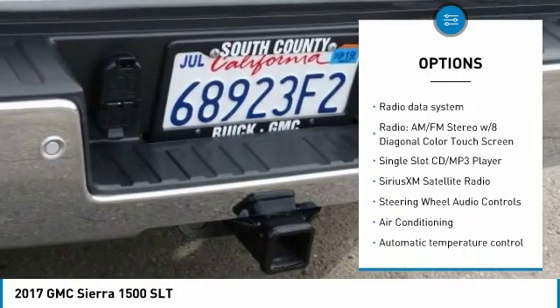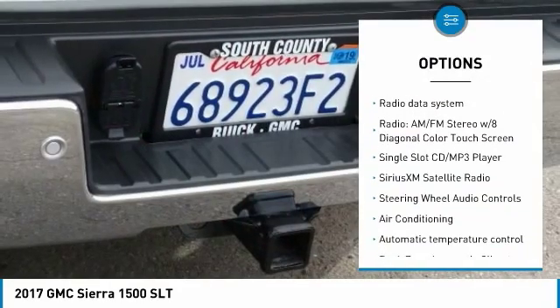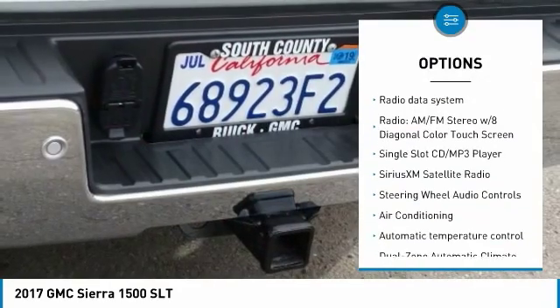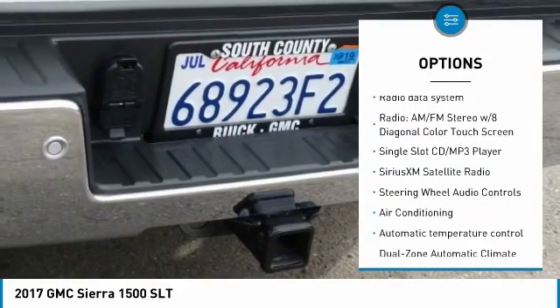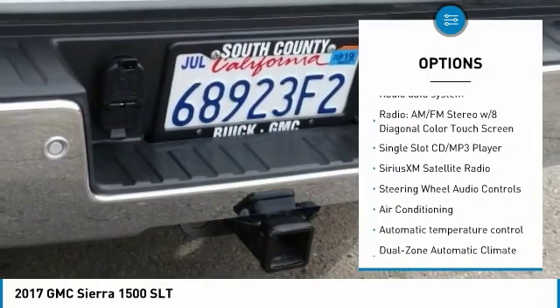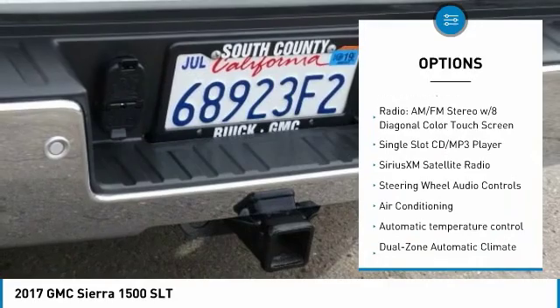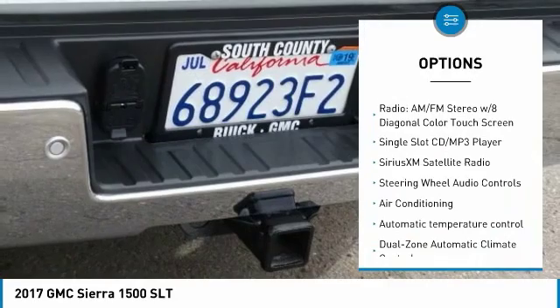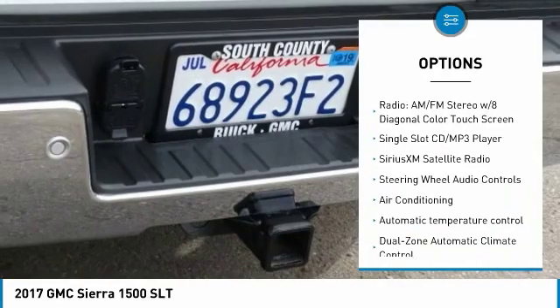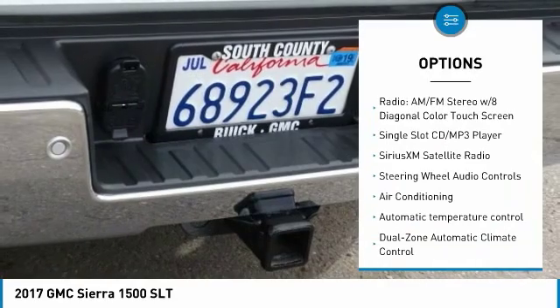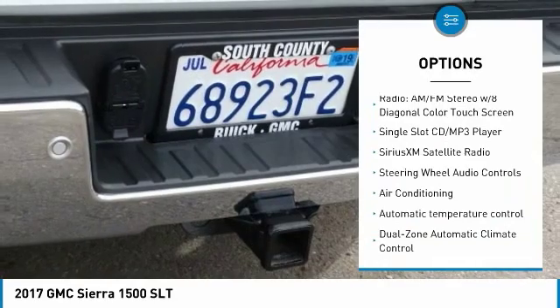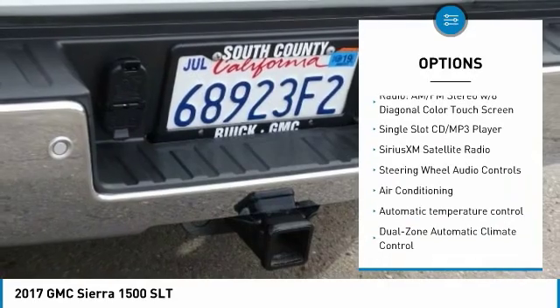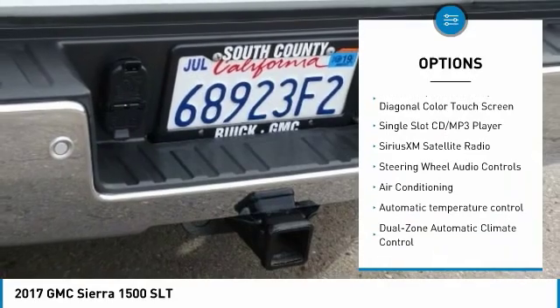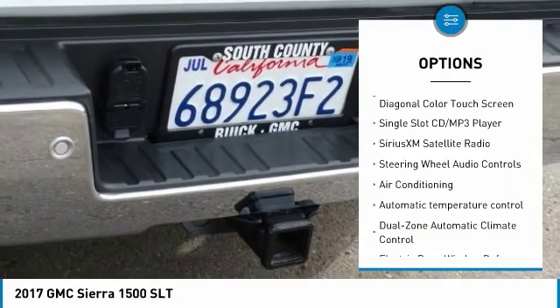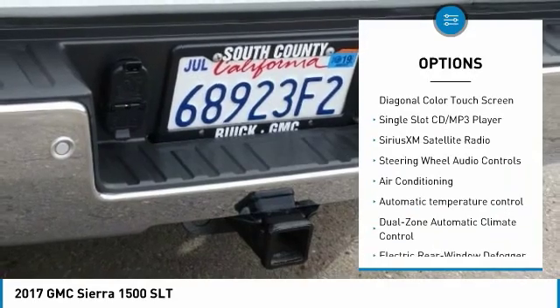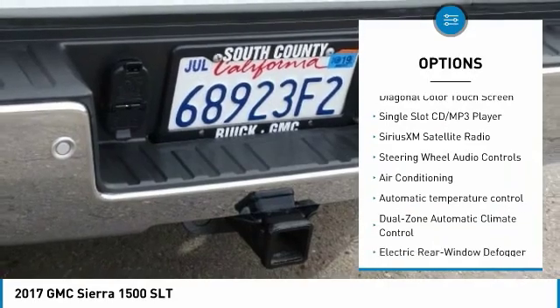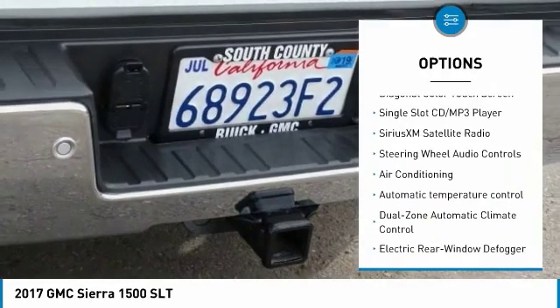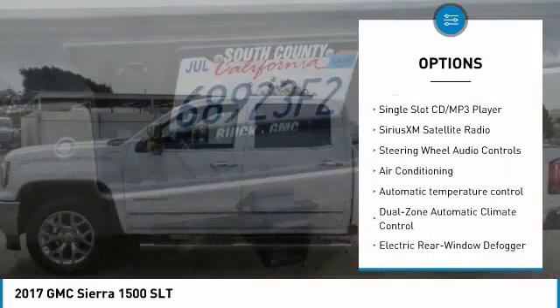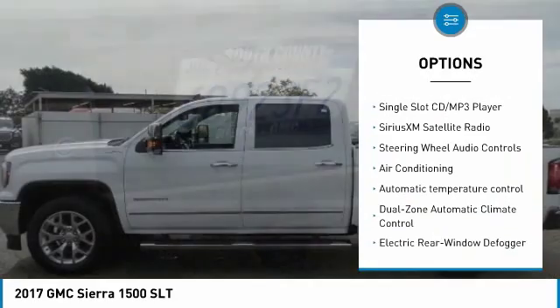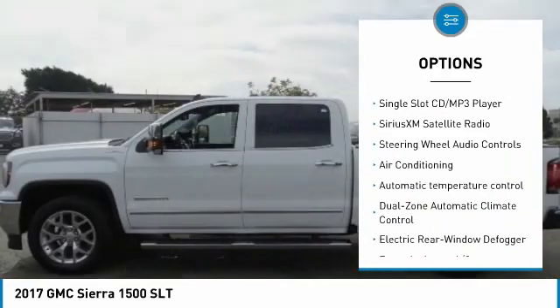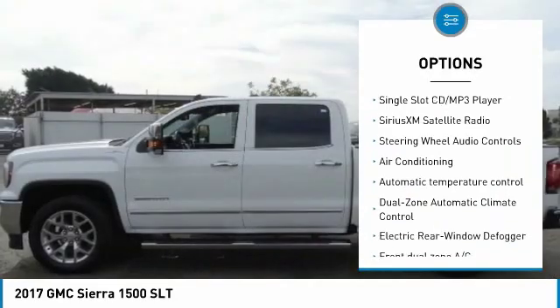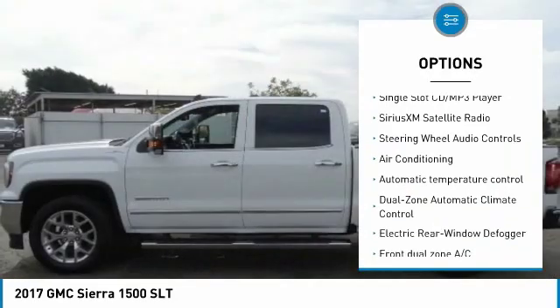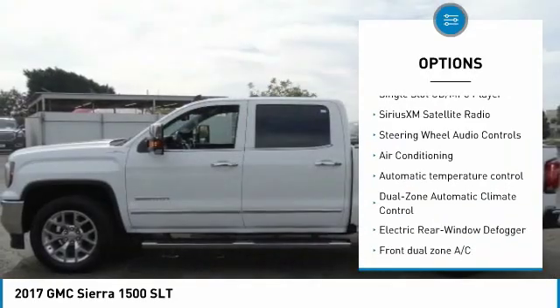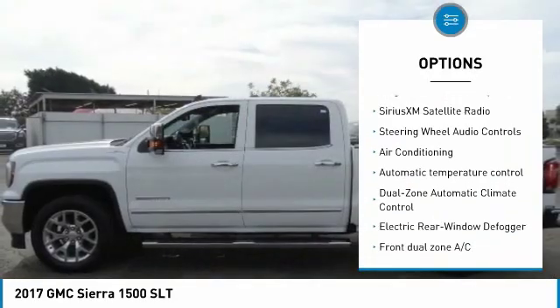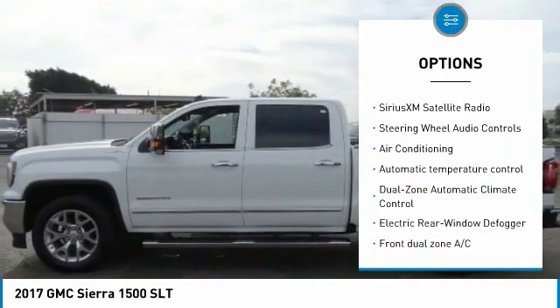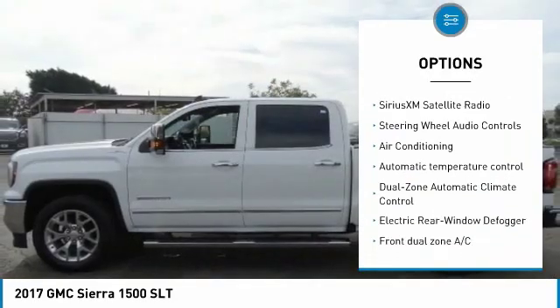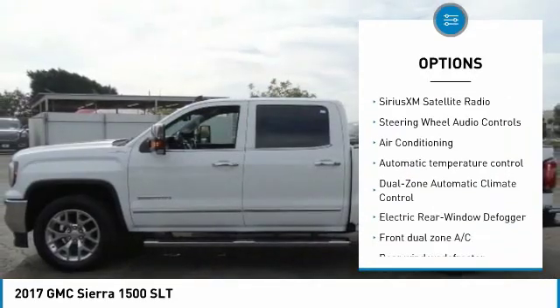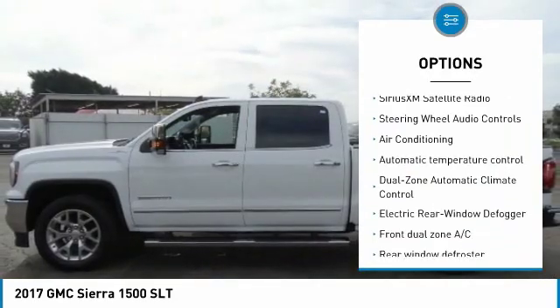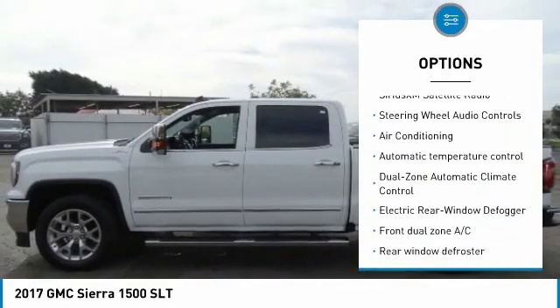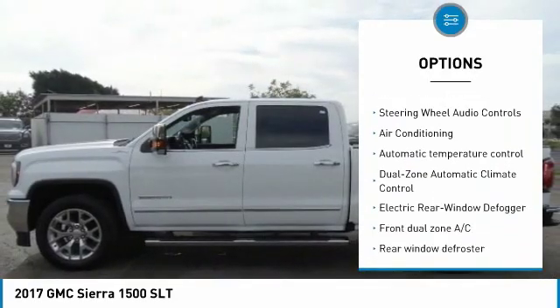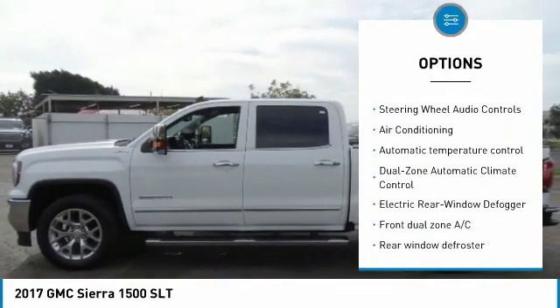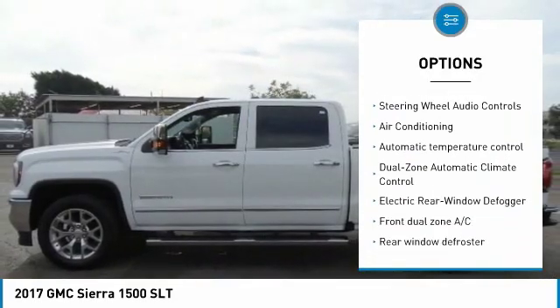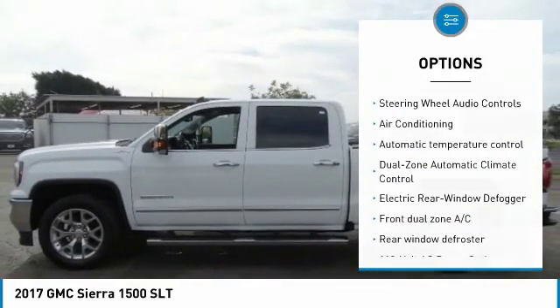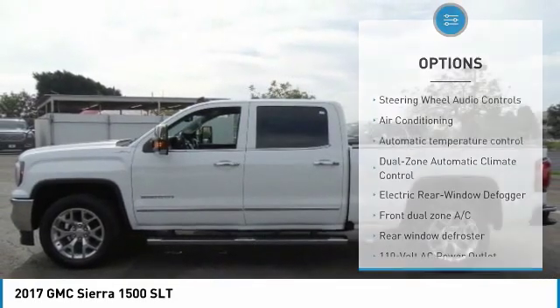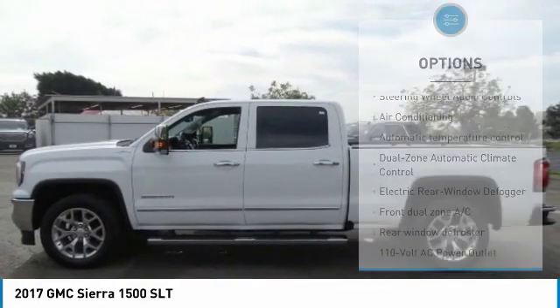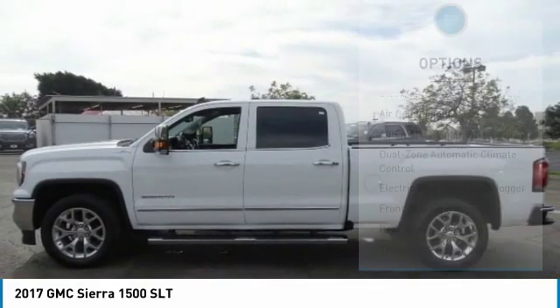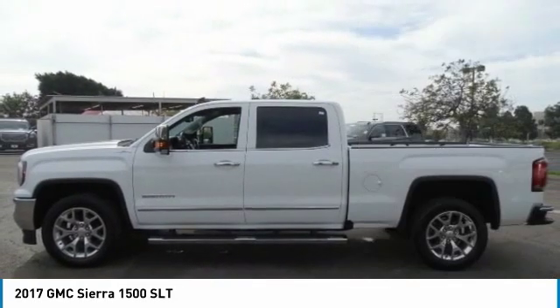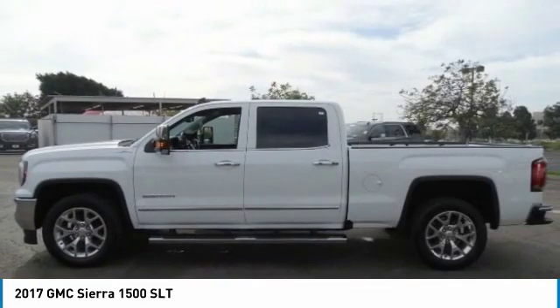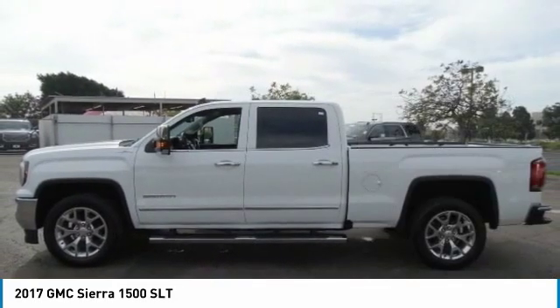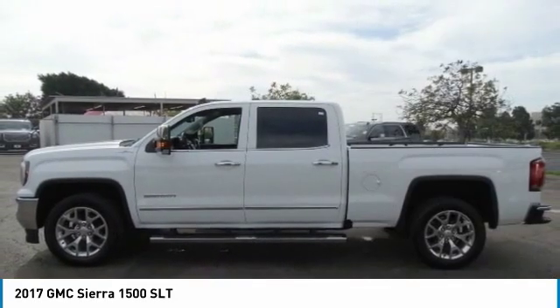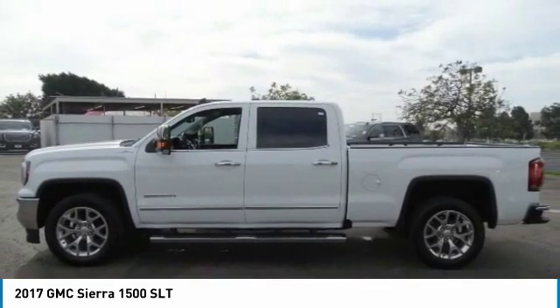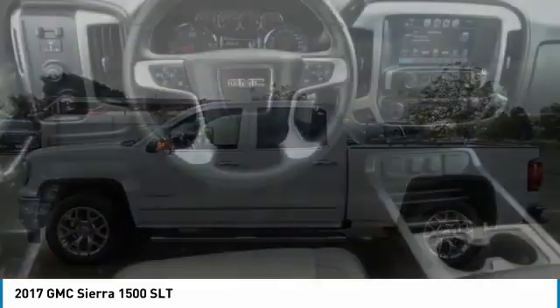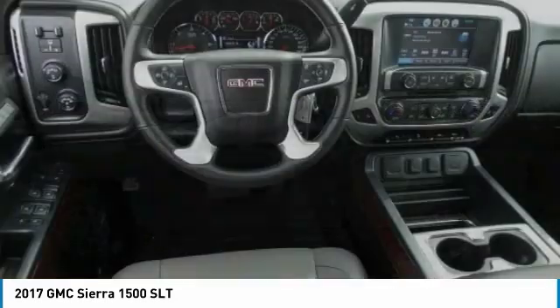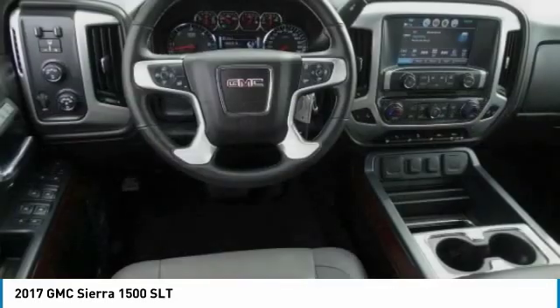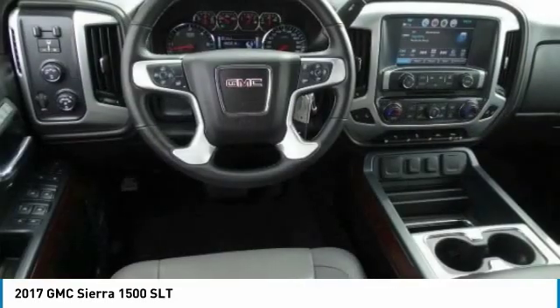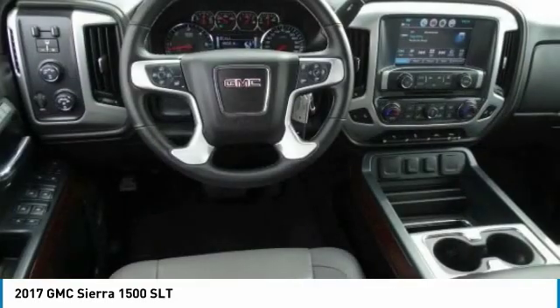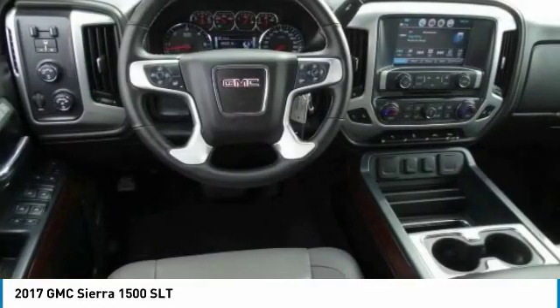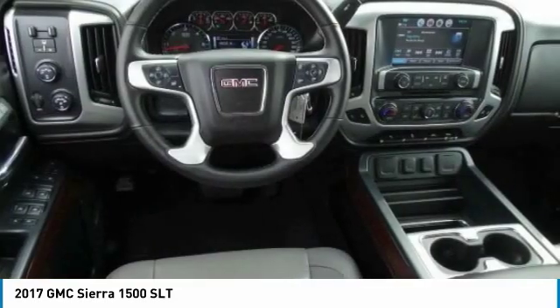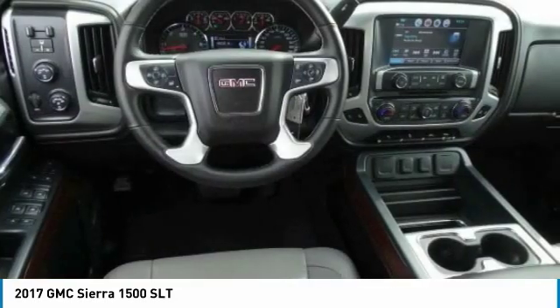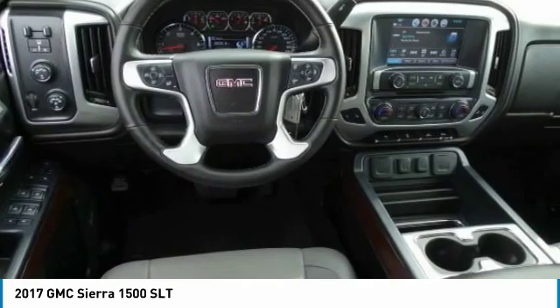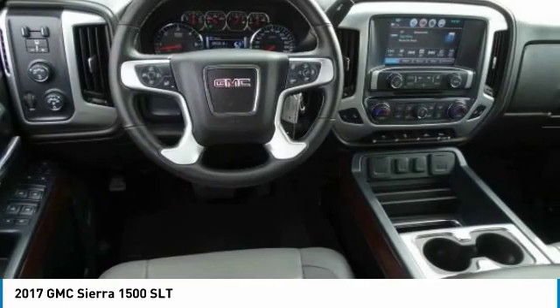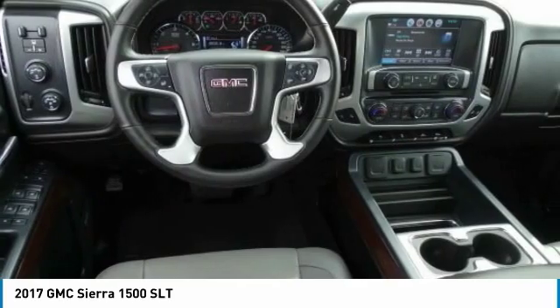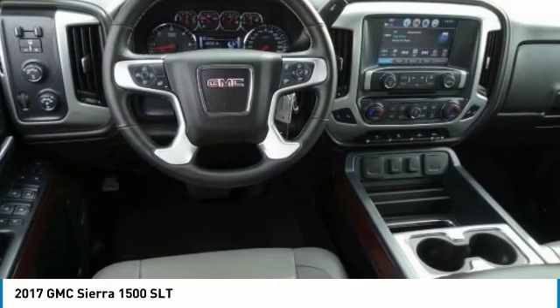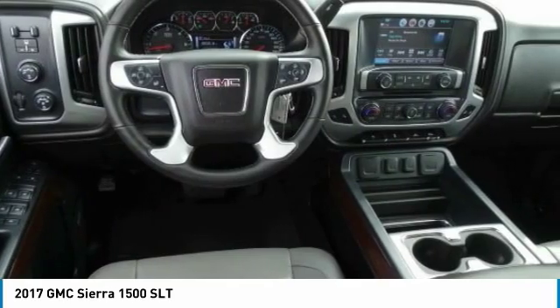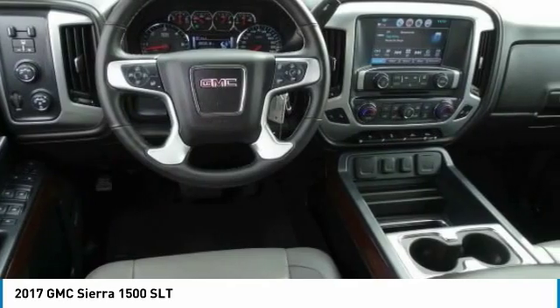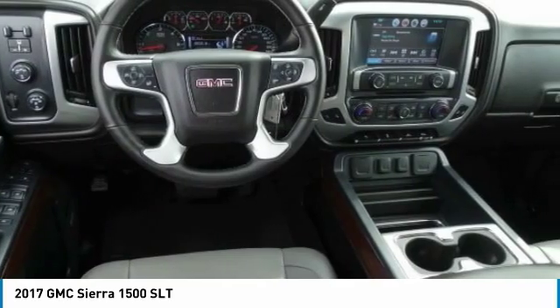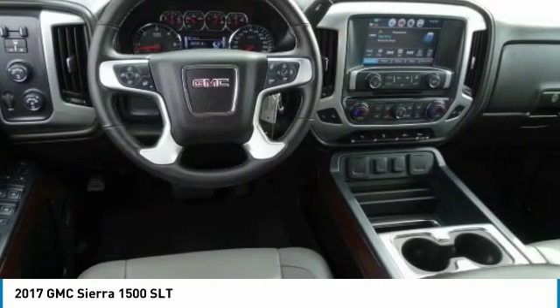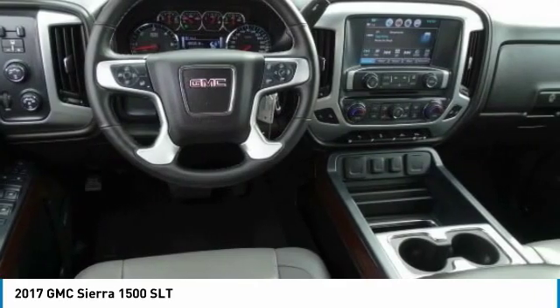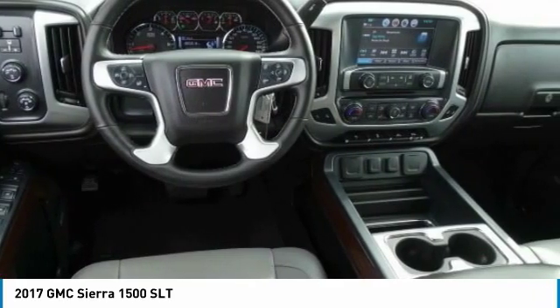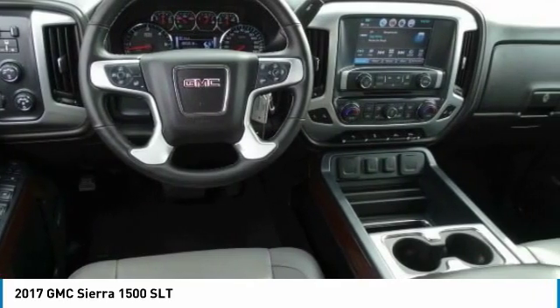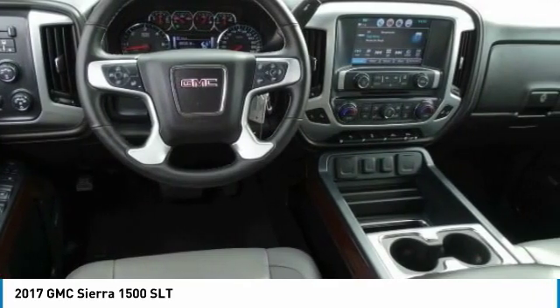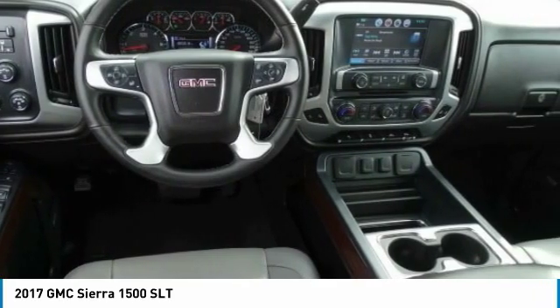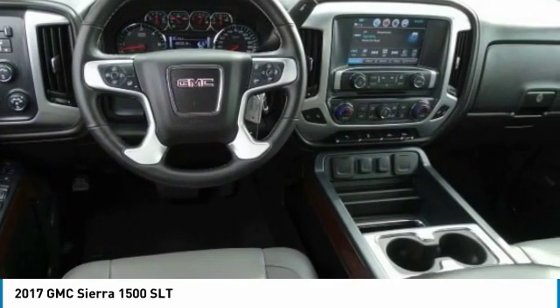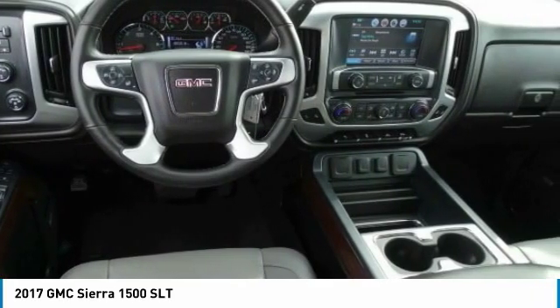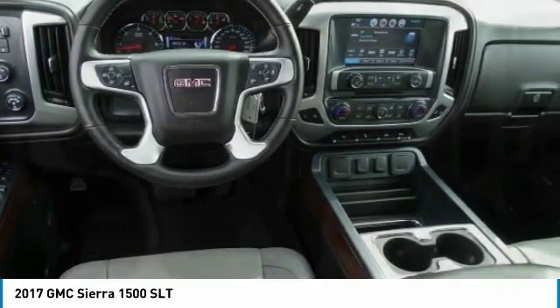Traction control, dual airbags, air conditioning, chrome mirror caps, power steering, backup camera, and alloy wheels.